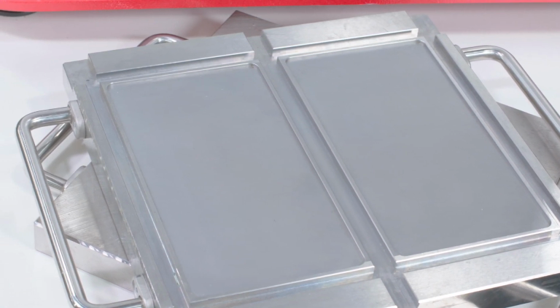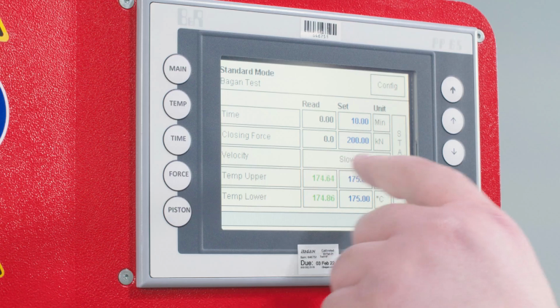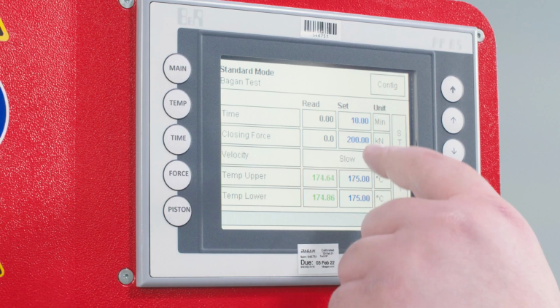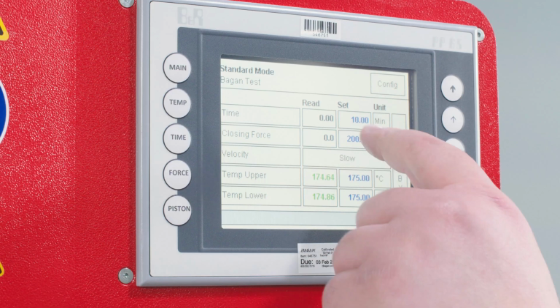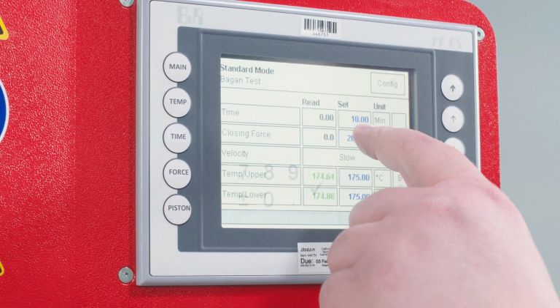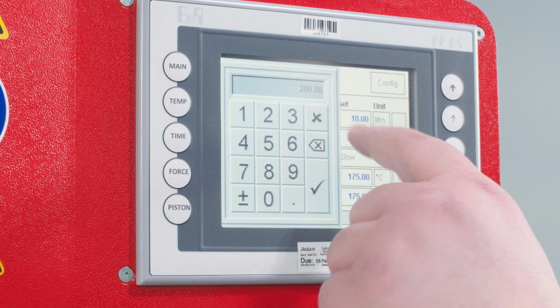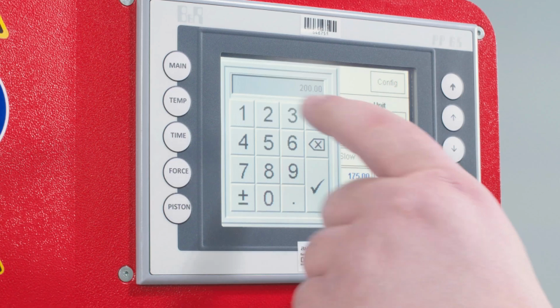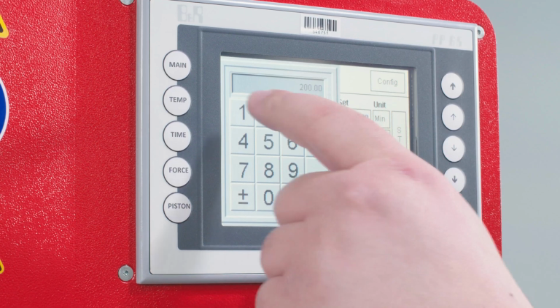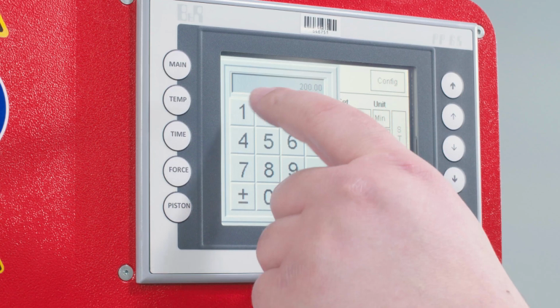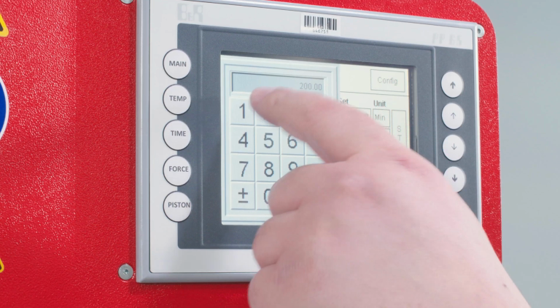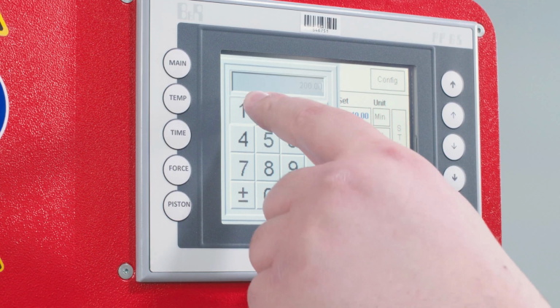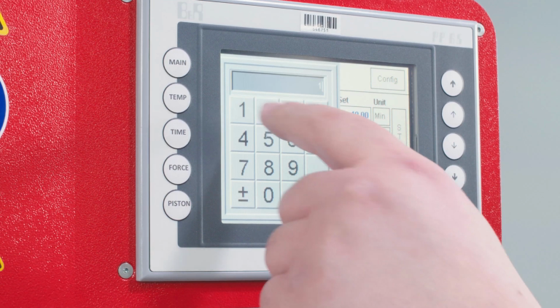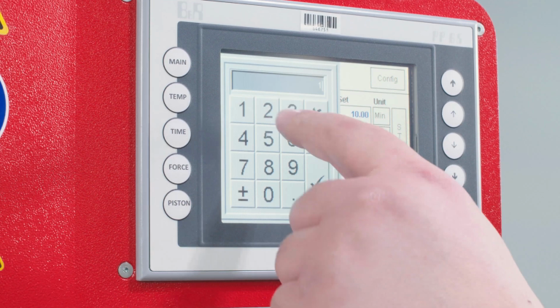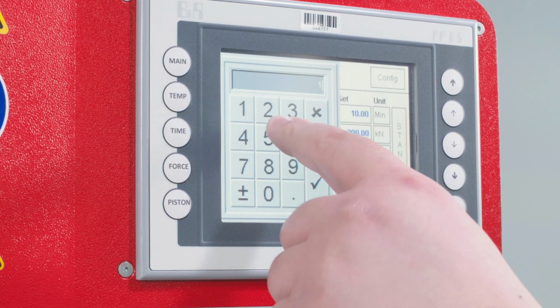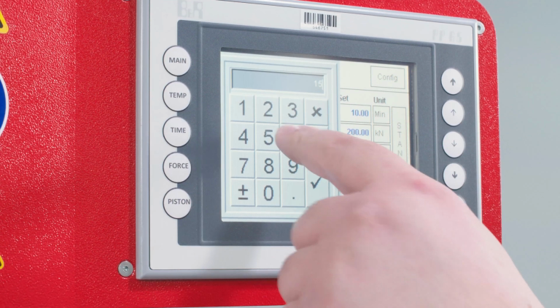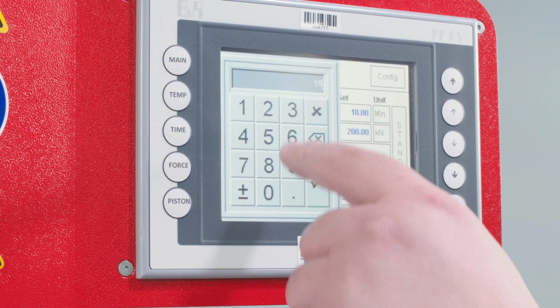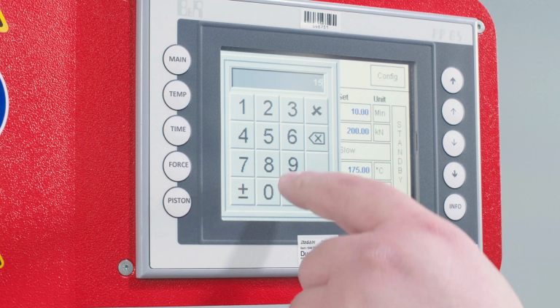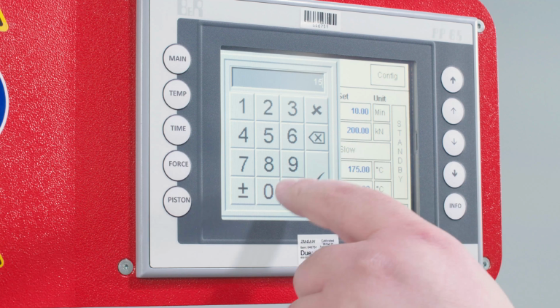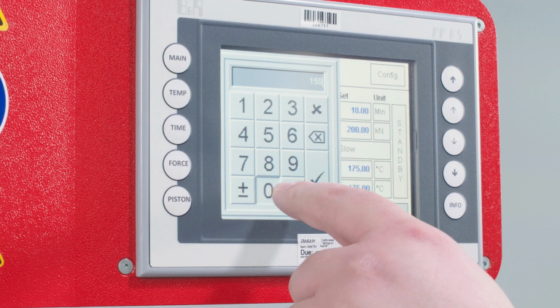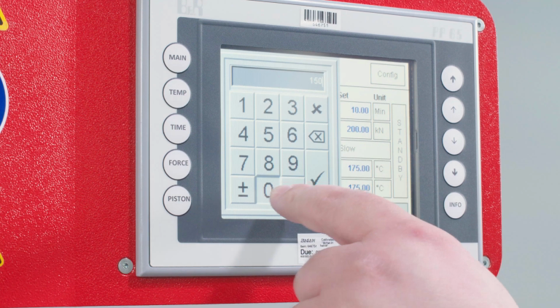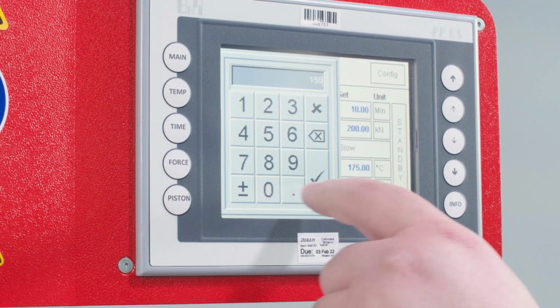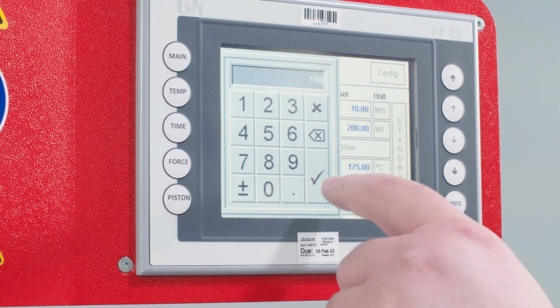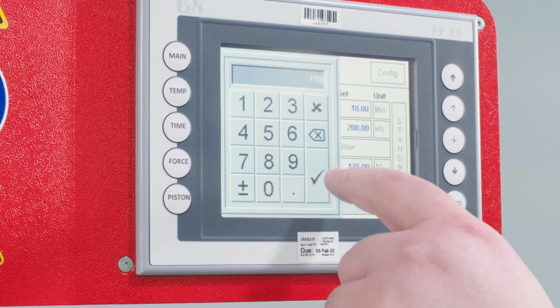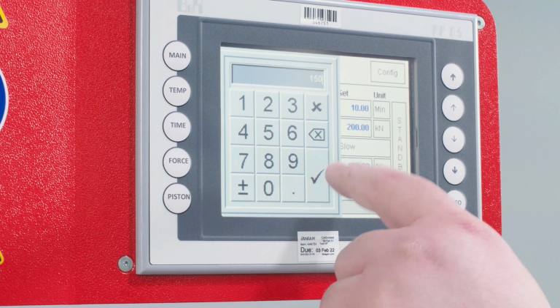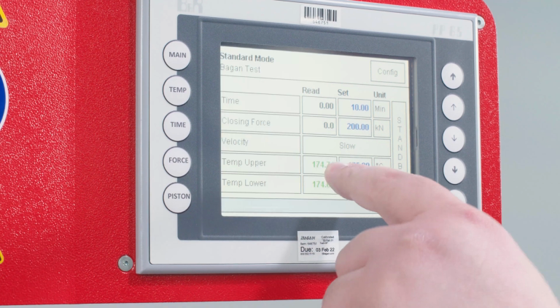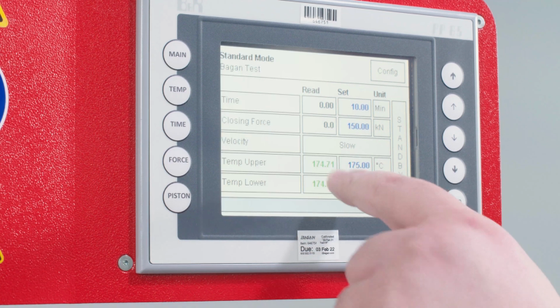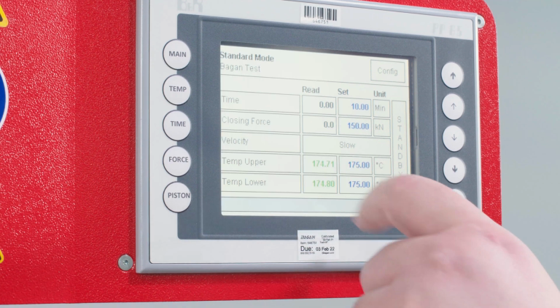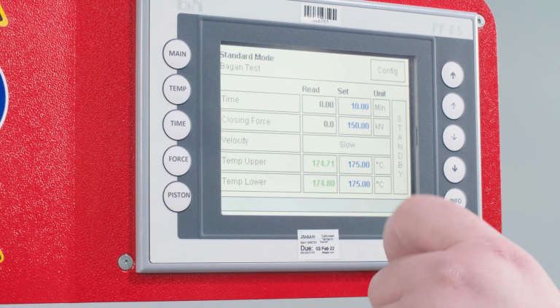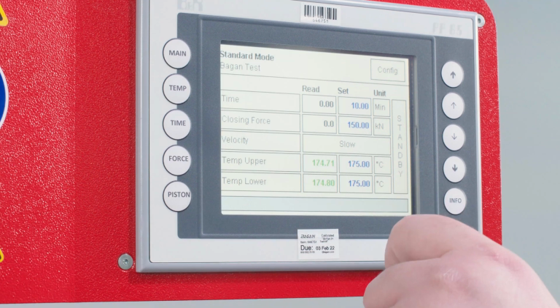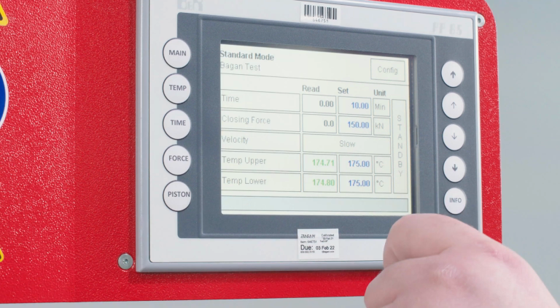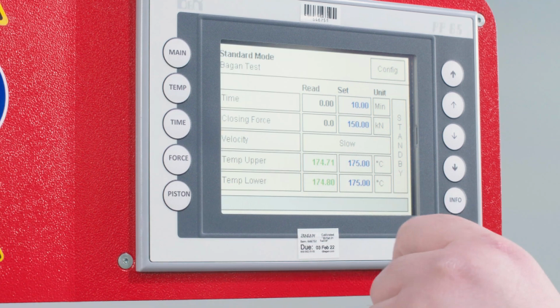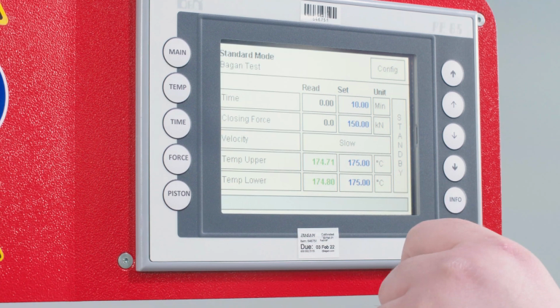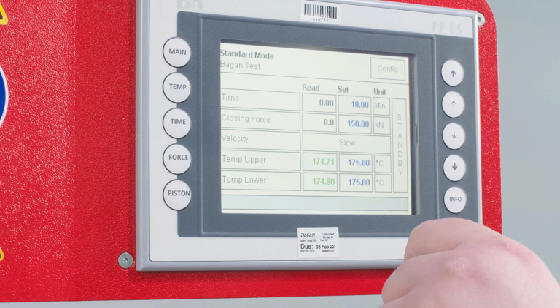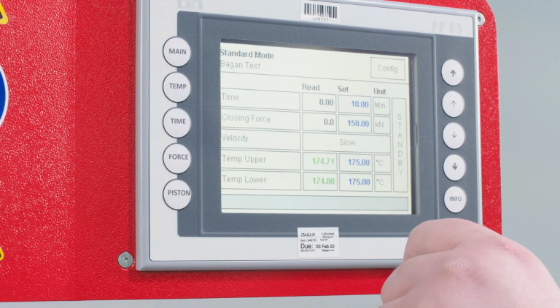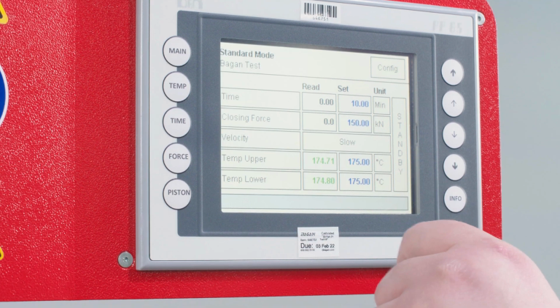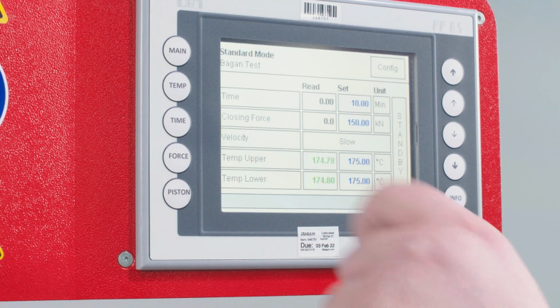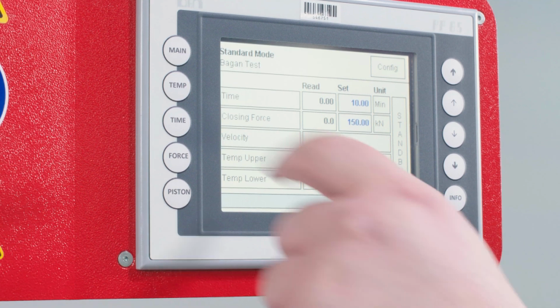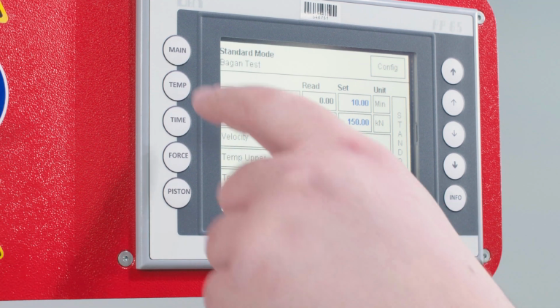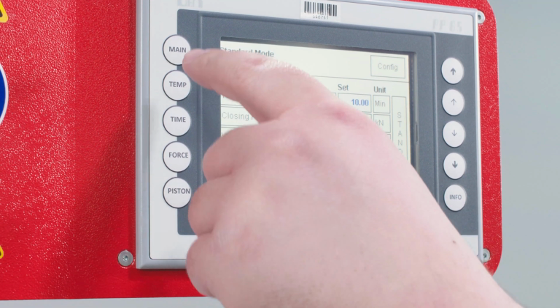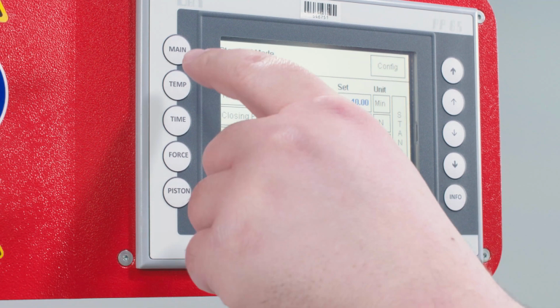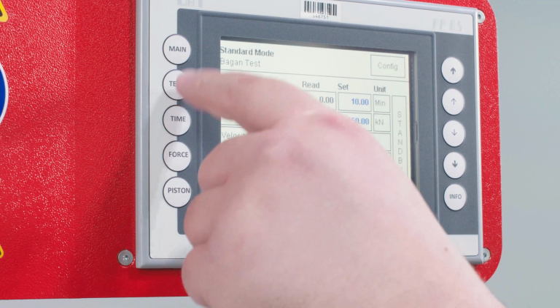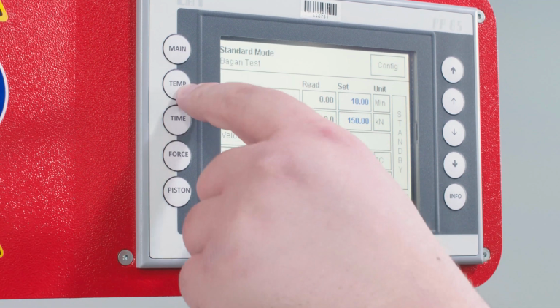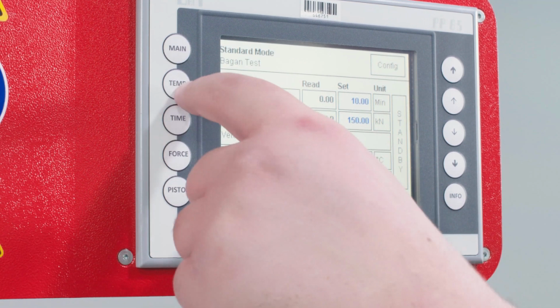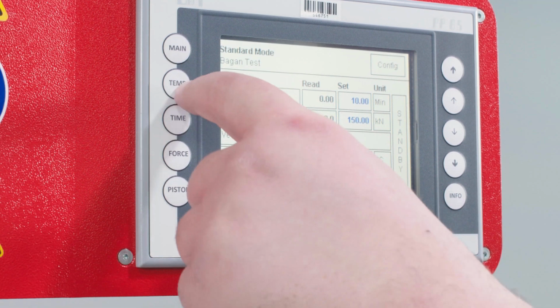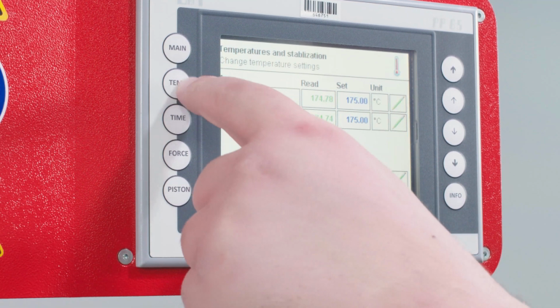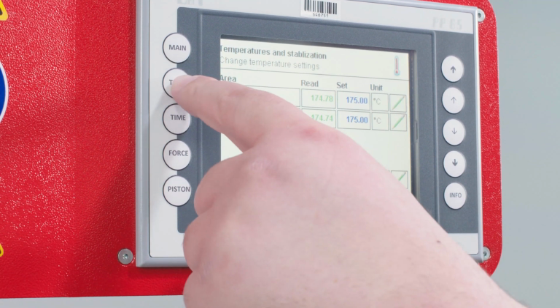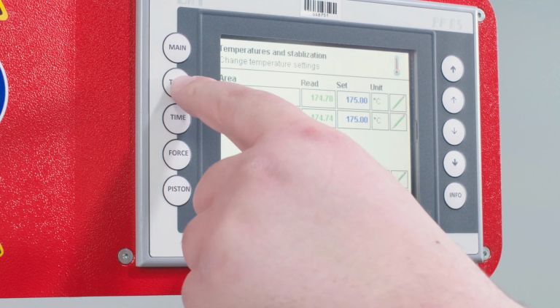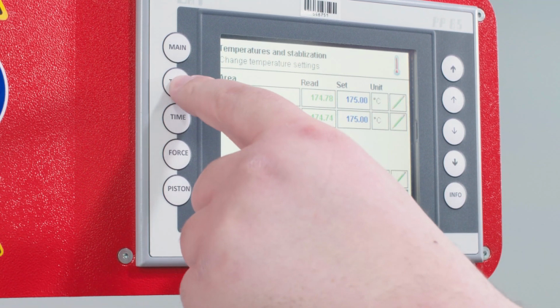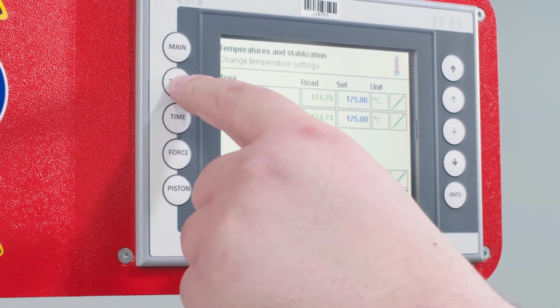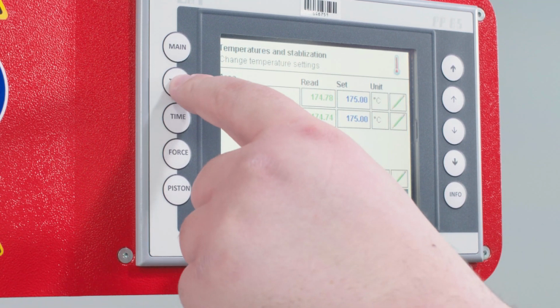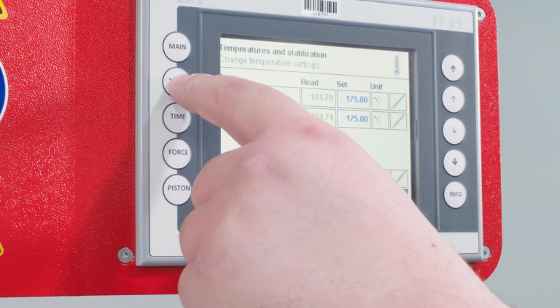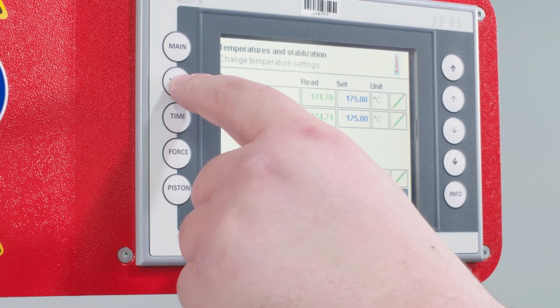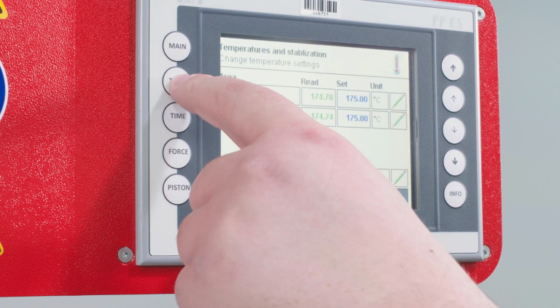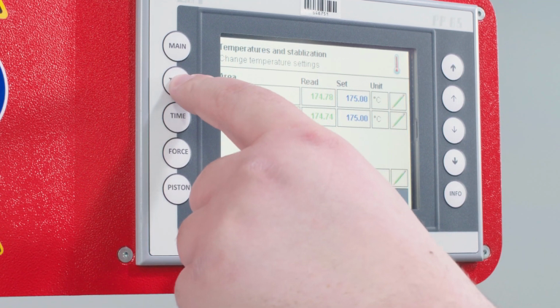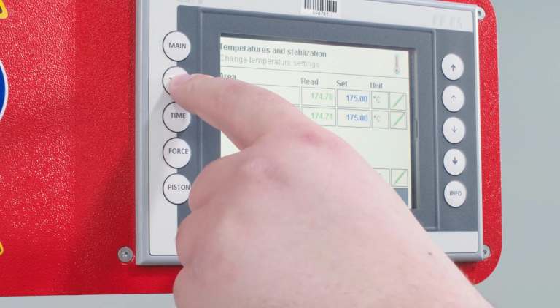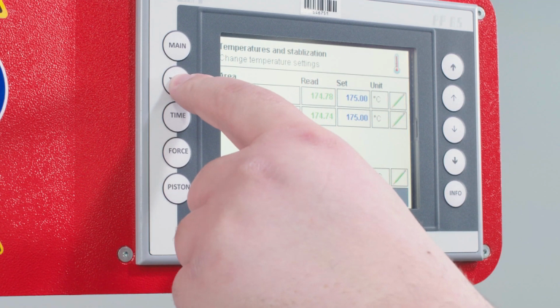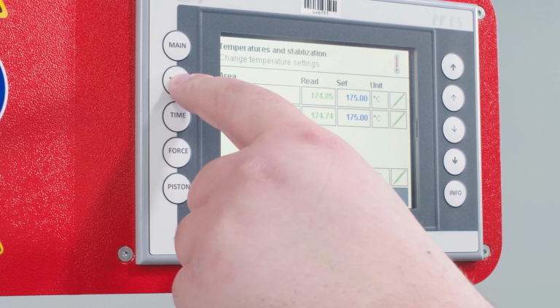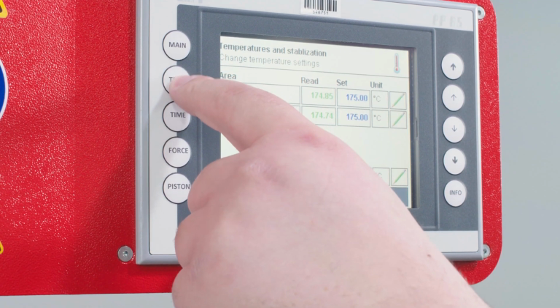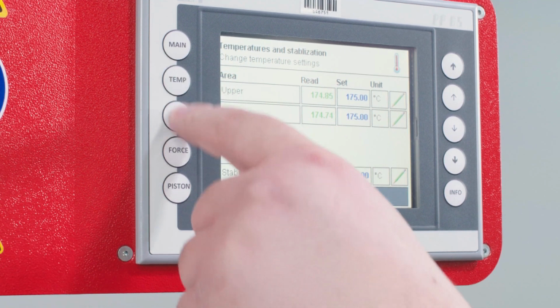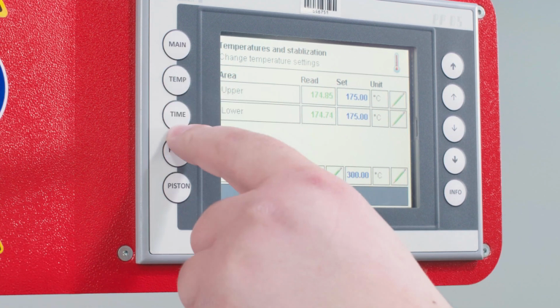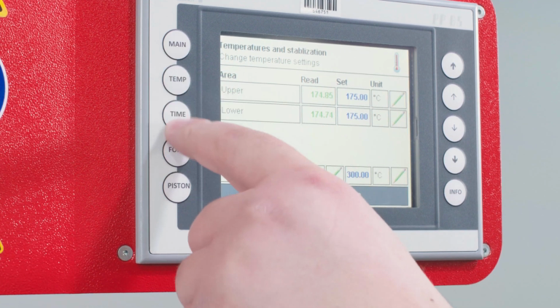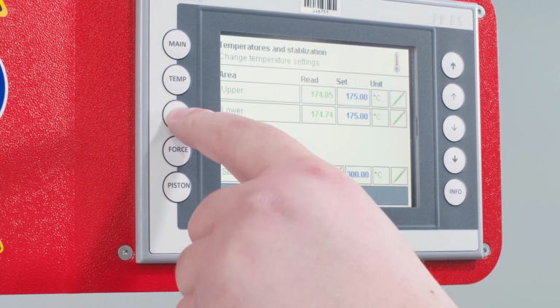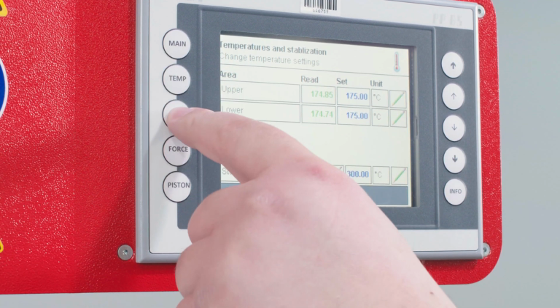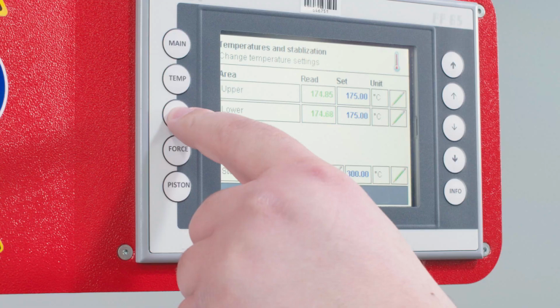The 200kN model is operated using an infrared touchscreen where all cure parameters can be programmed and saved against a test configuration.